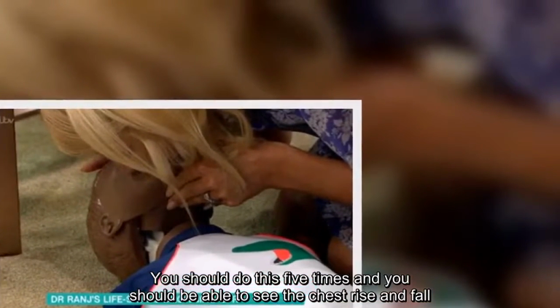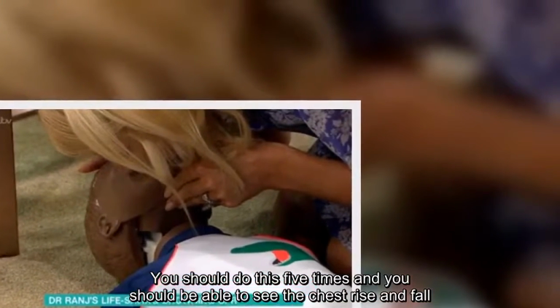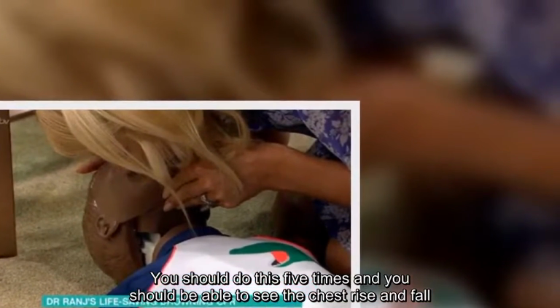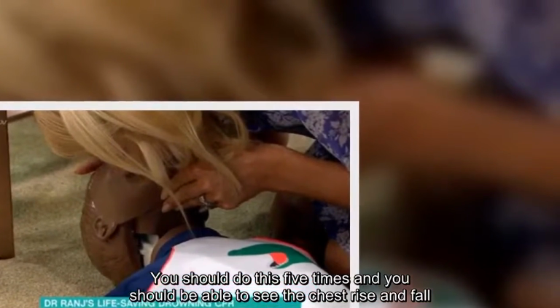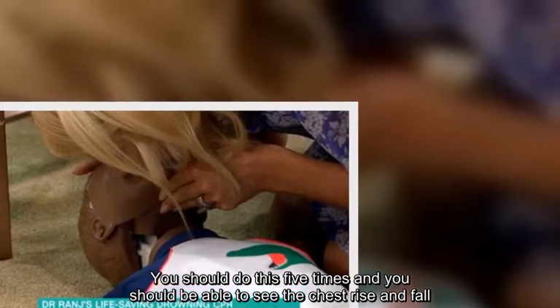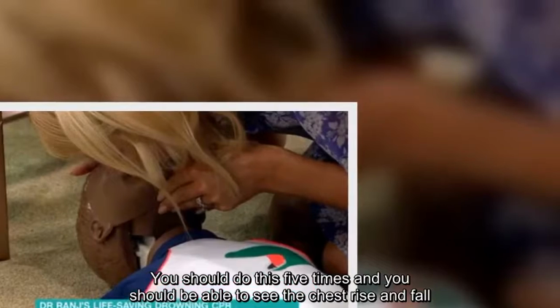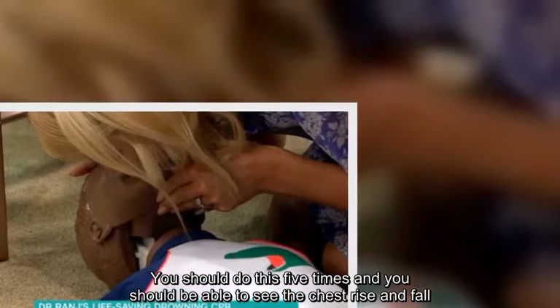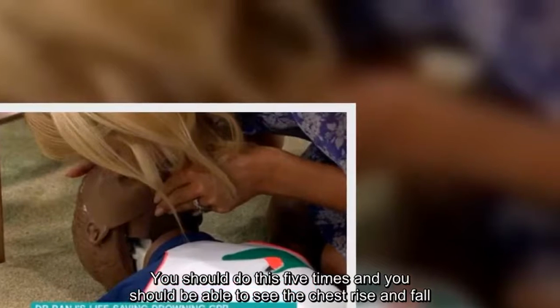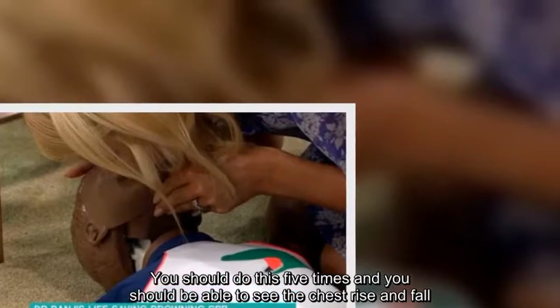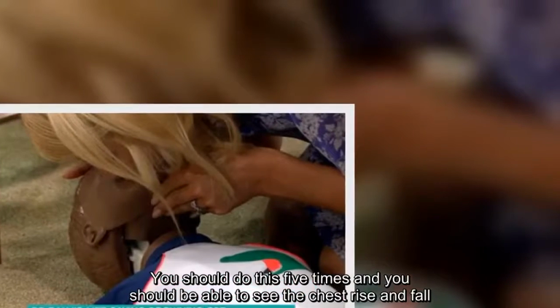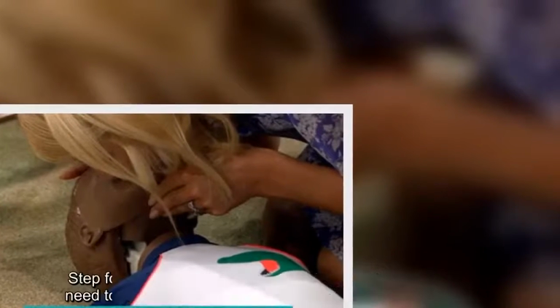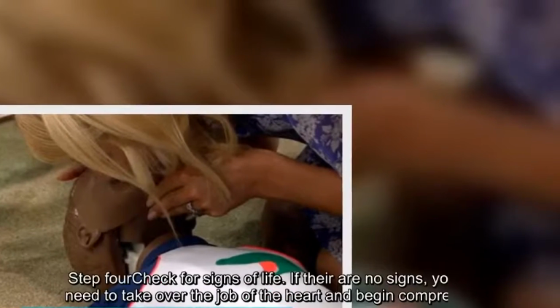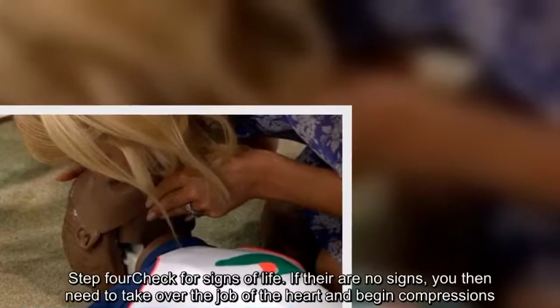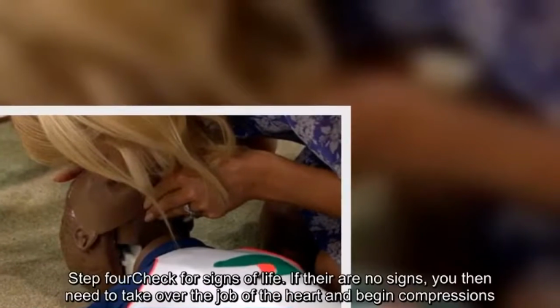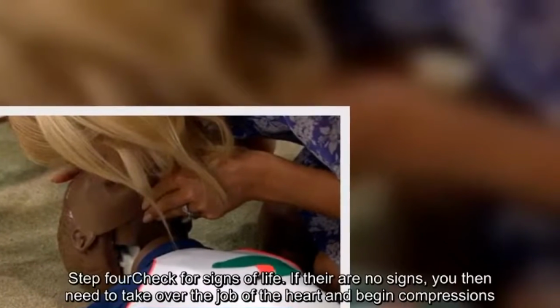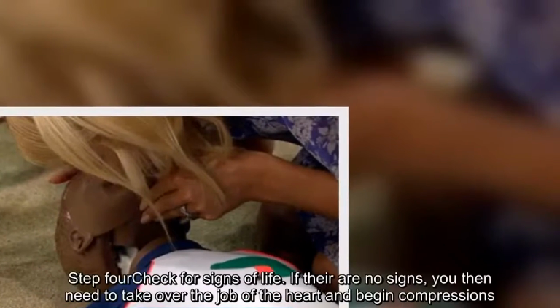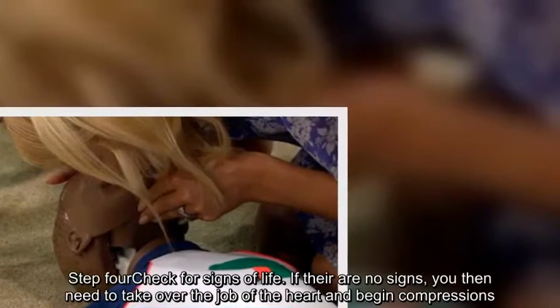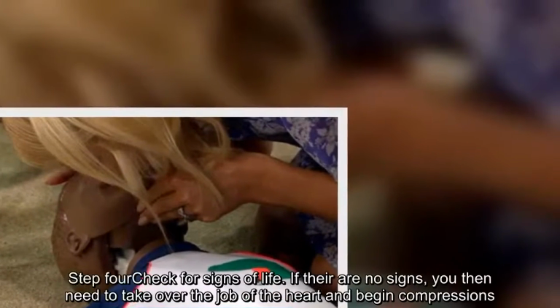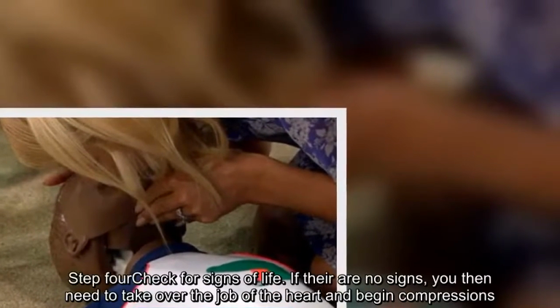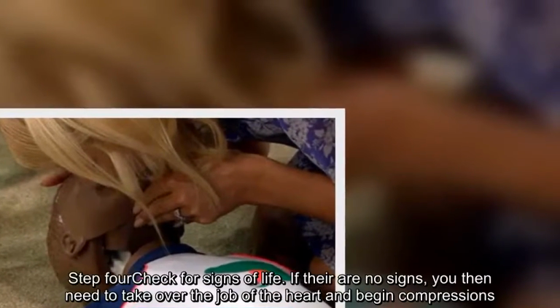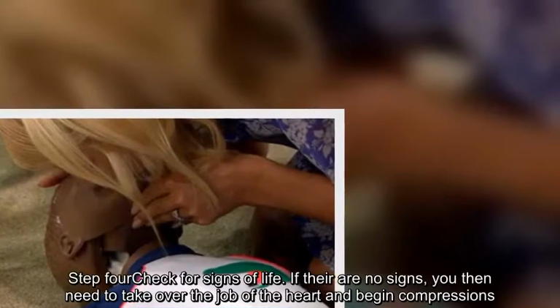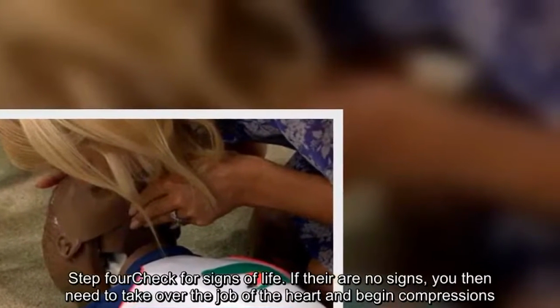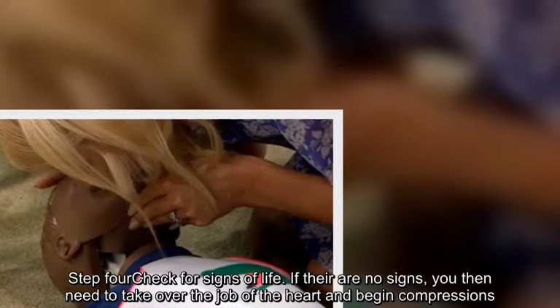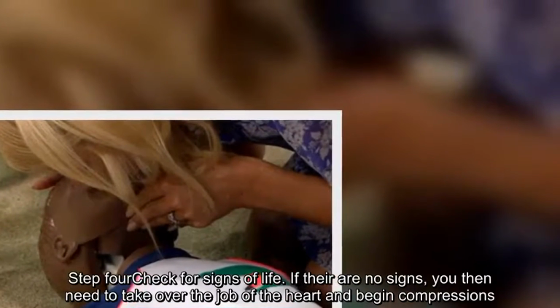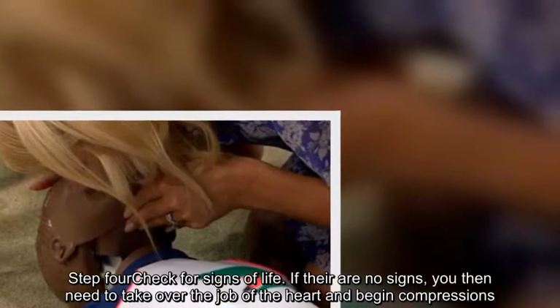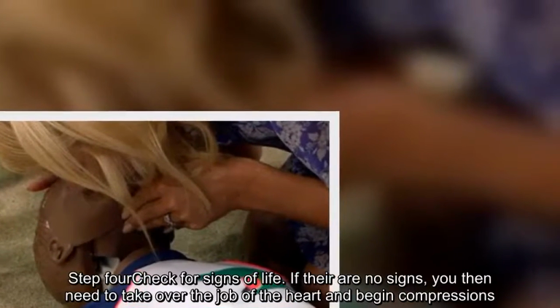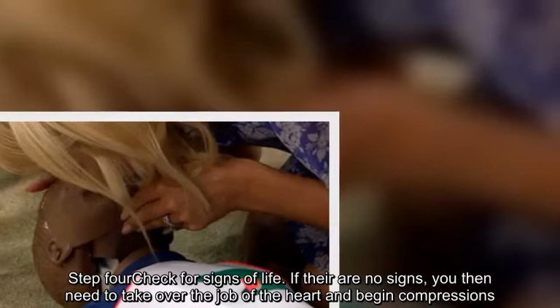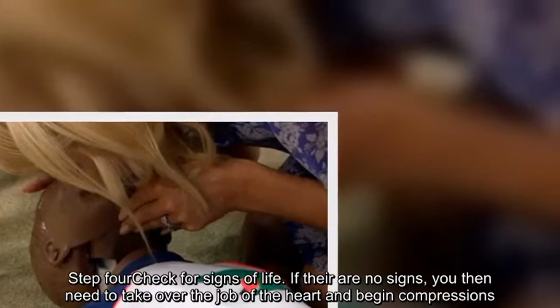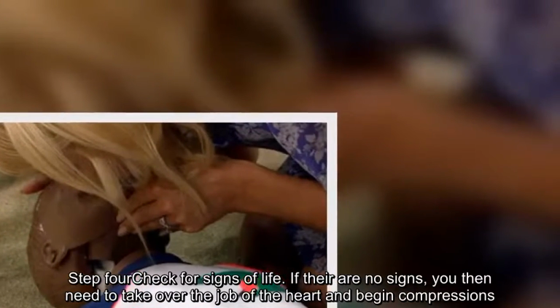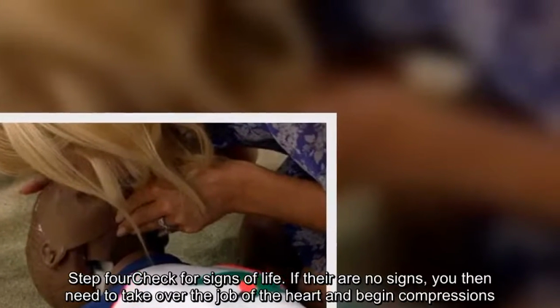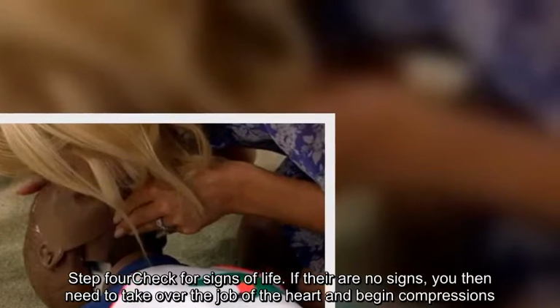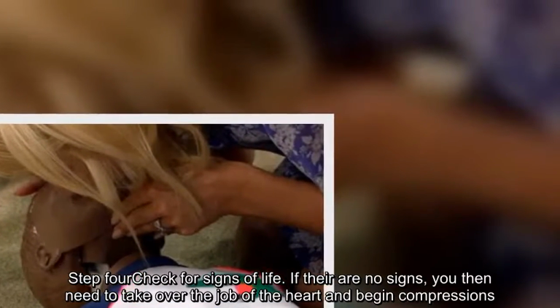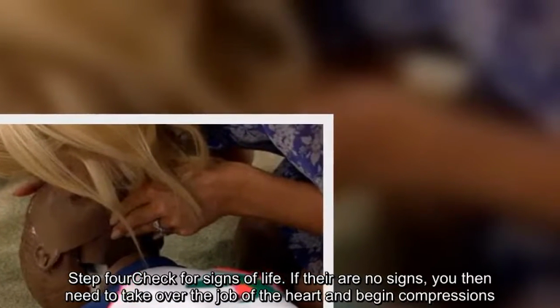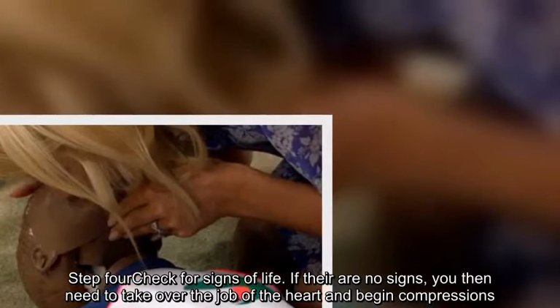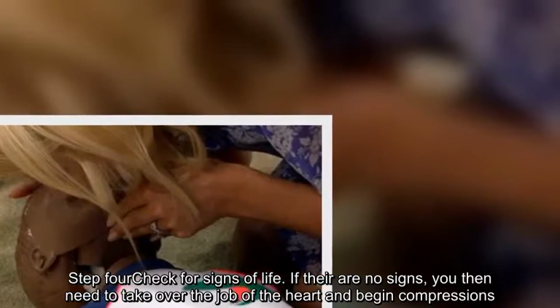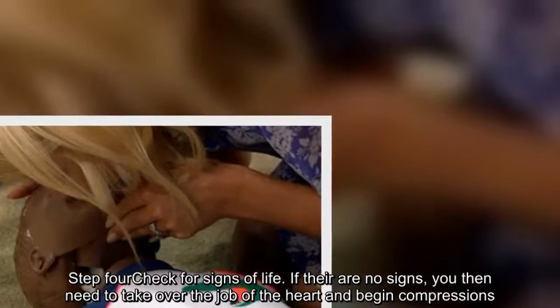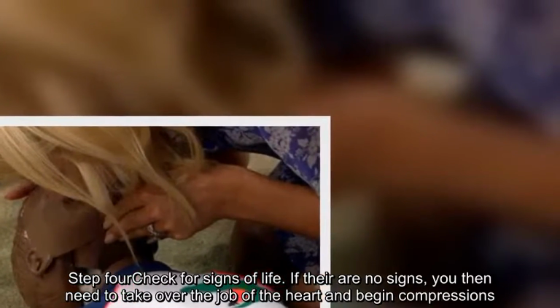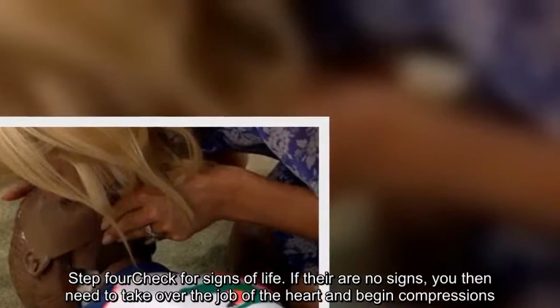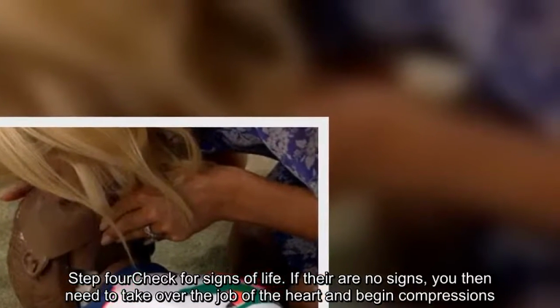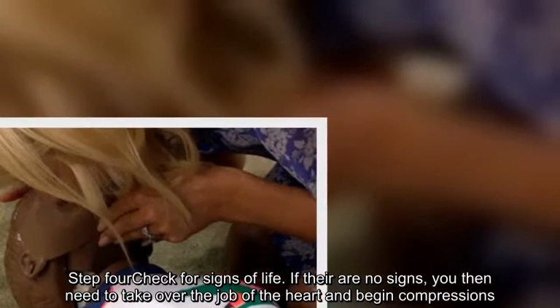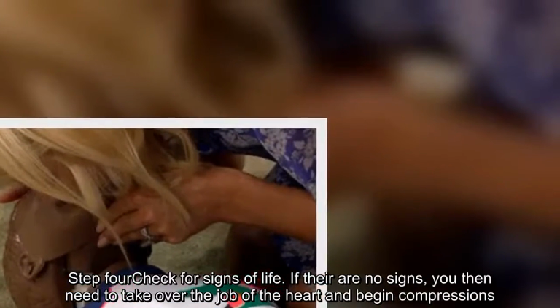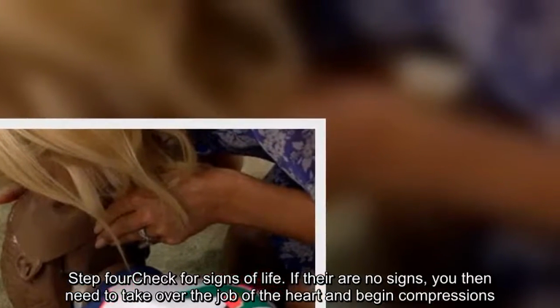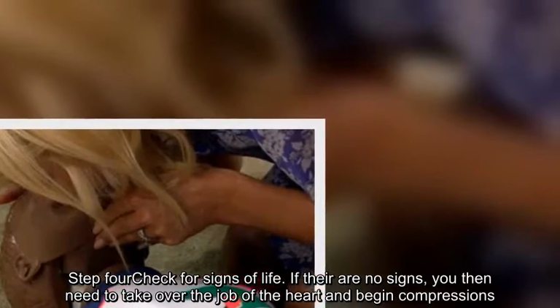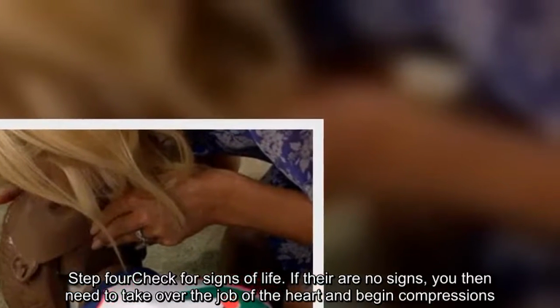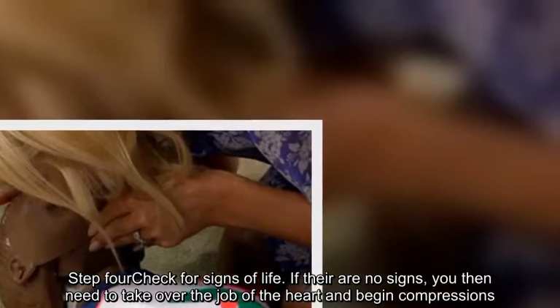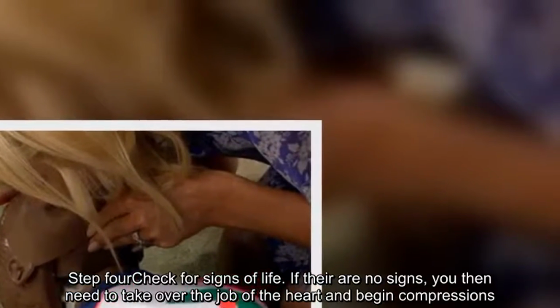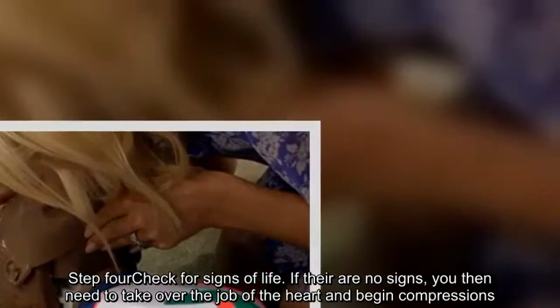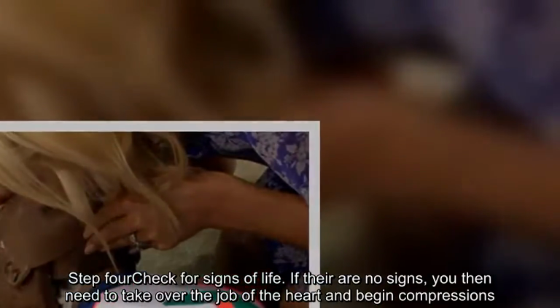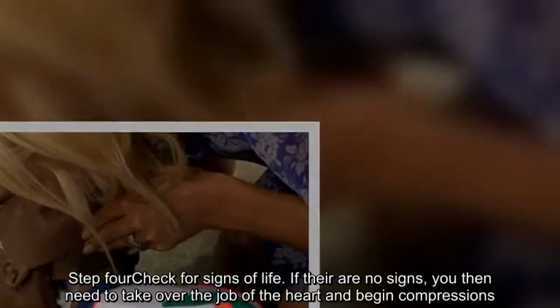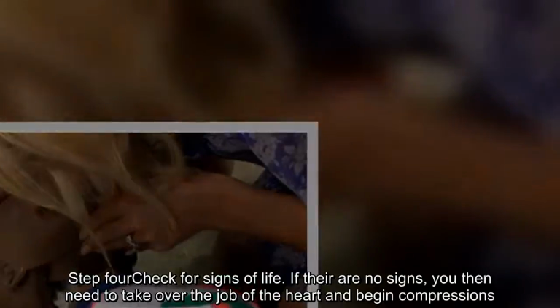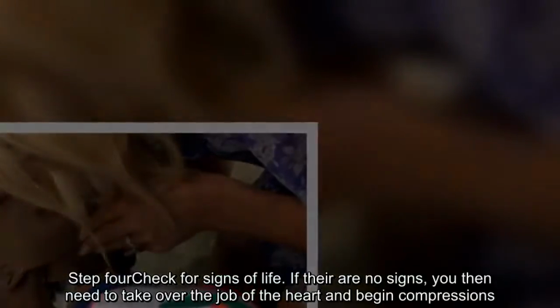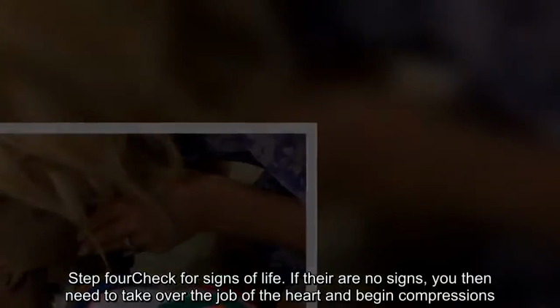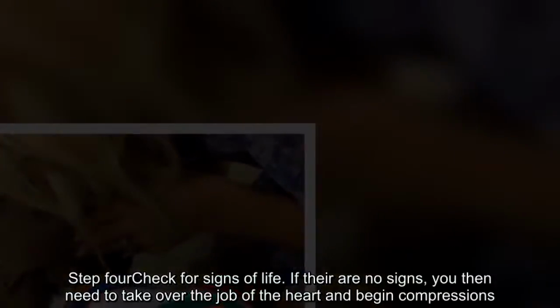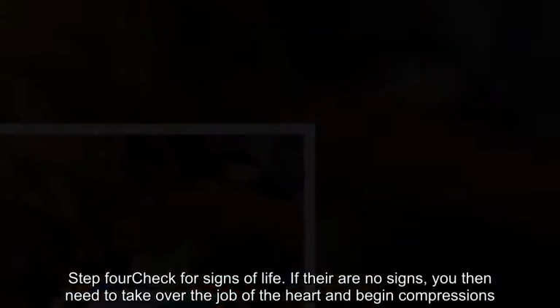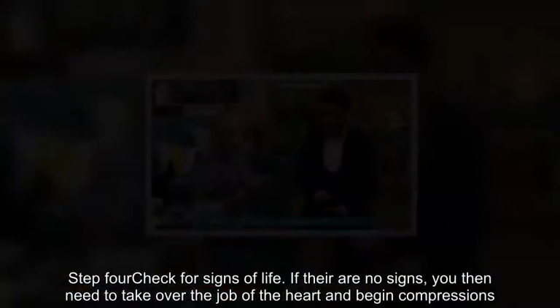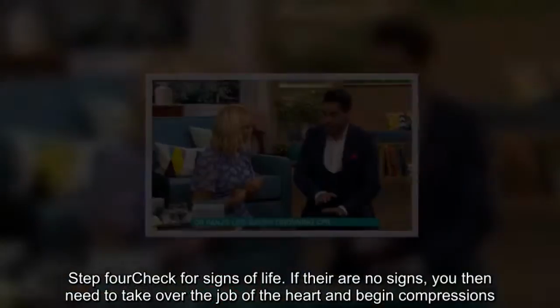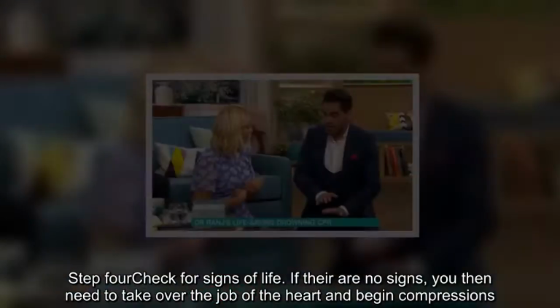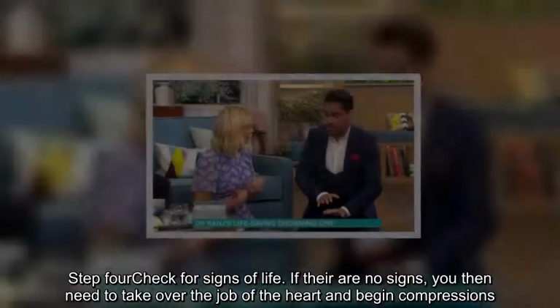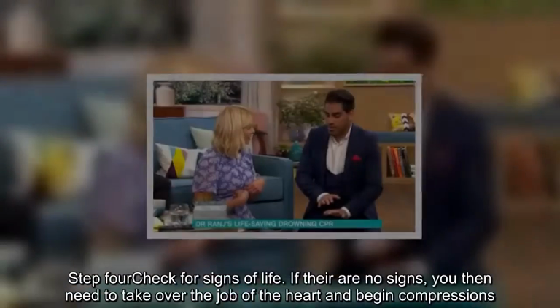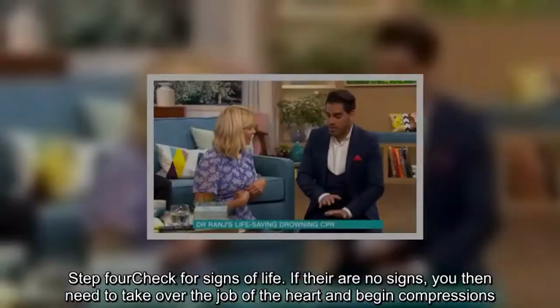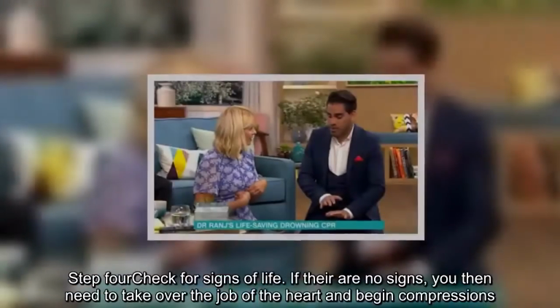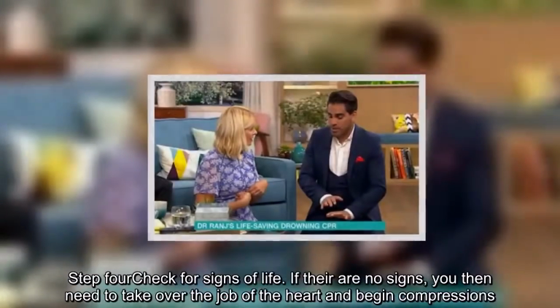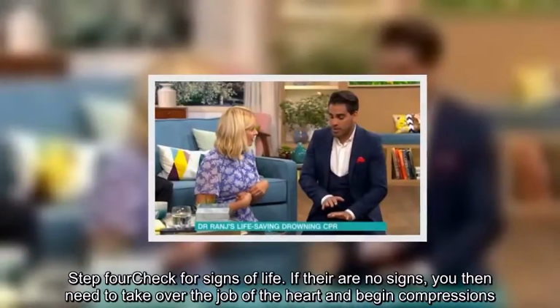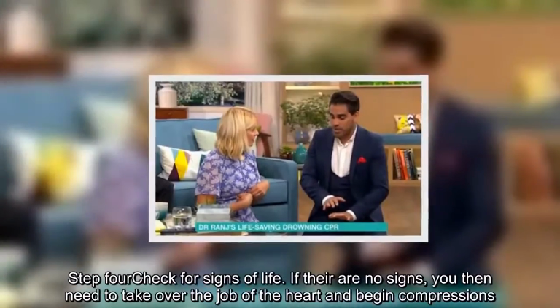Step 4: Check for signs of life. If there are no signs, you then need to take over the job of the heart and begin compressions.